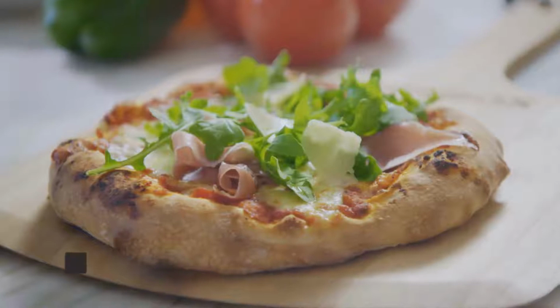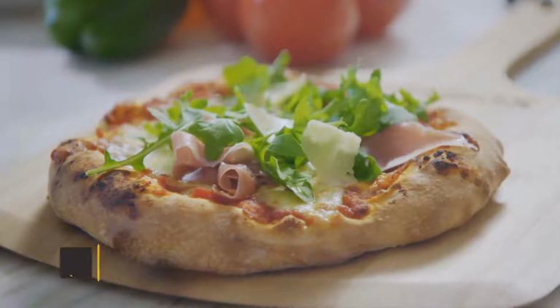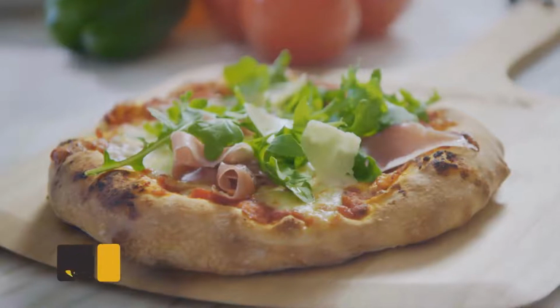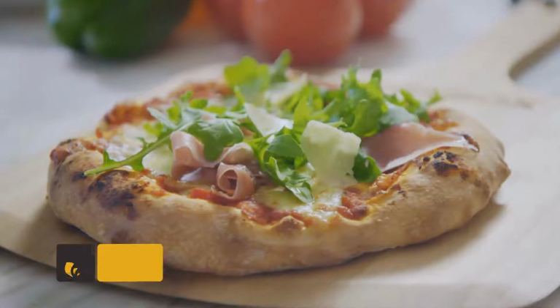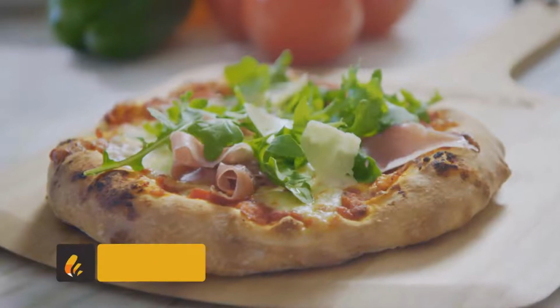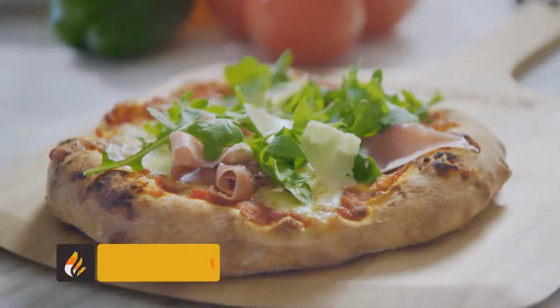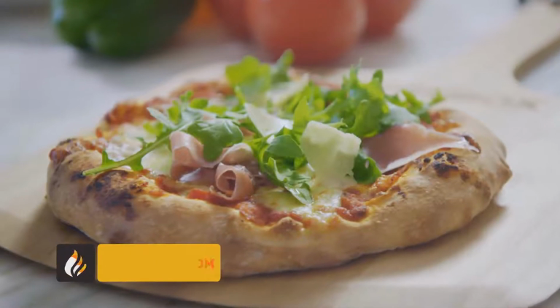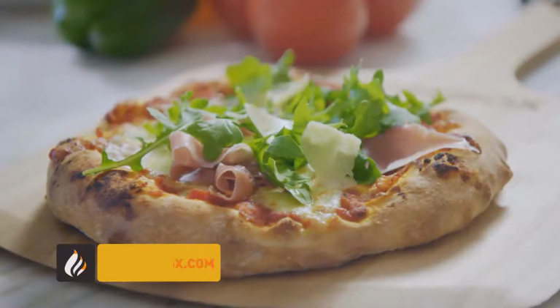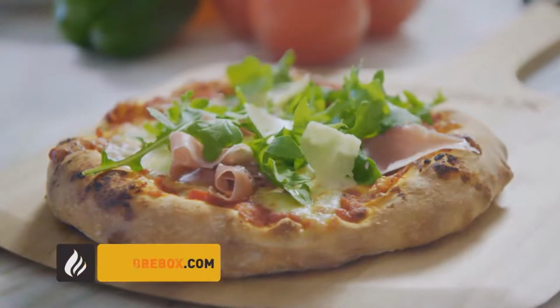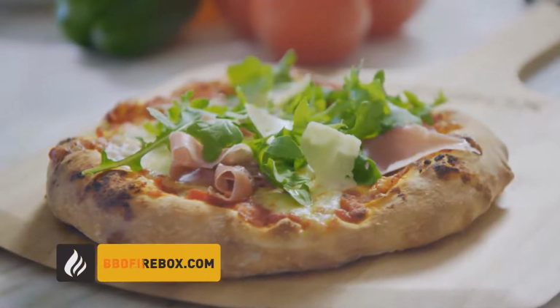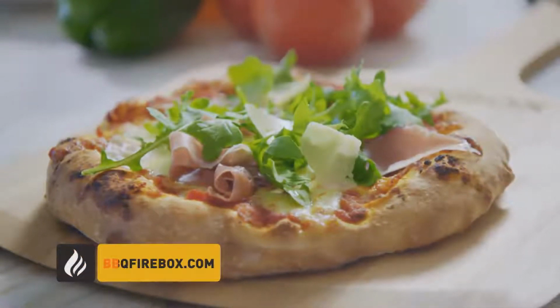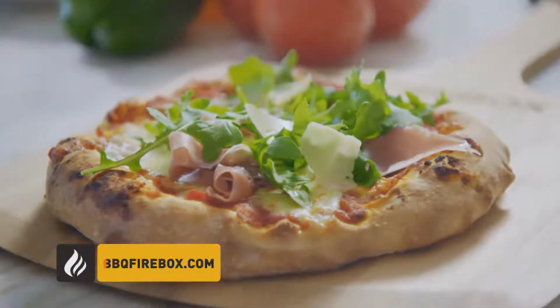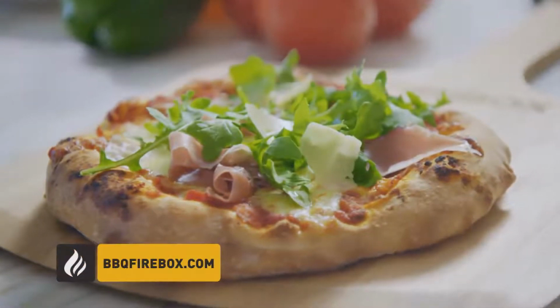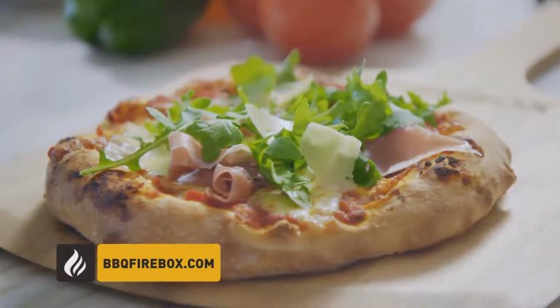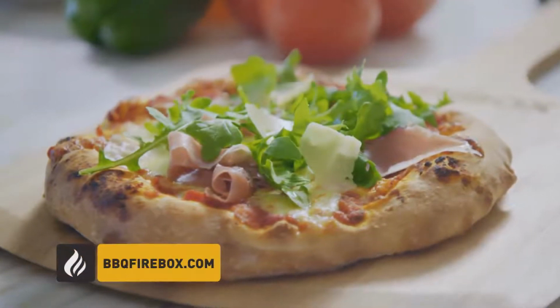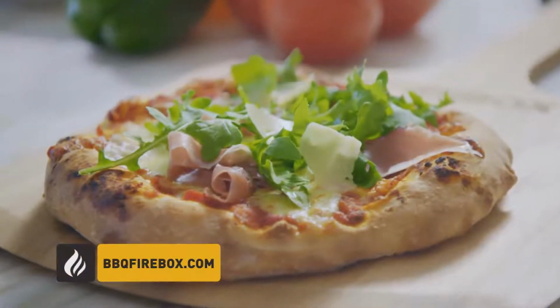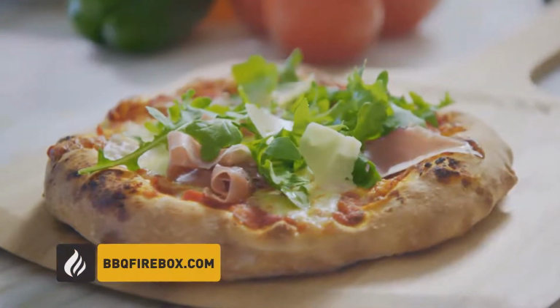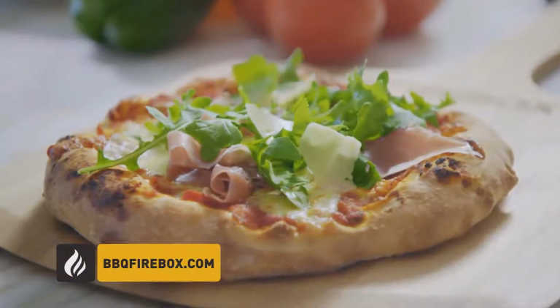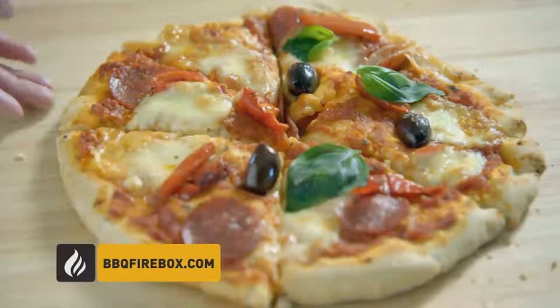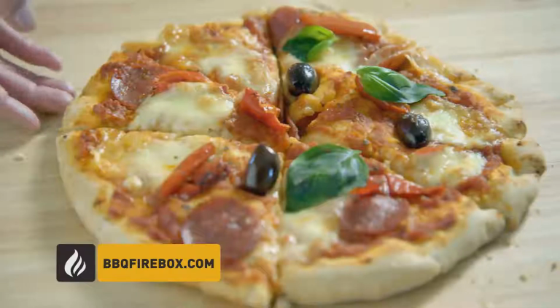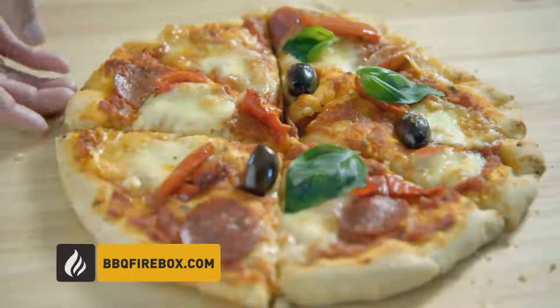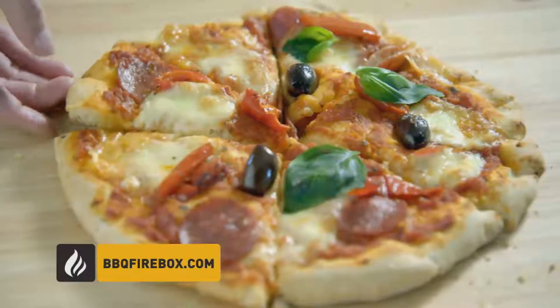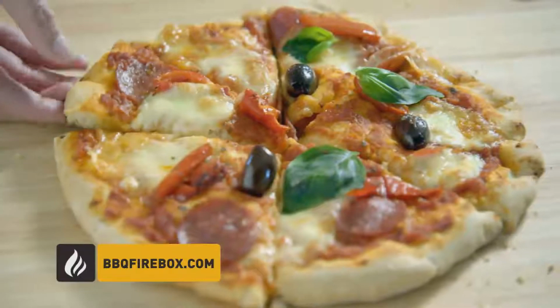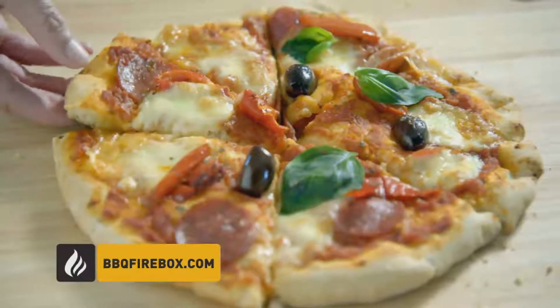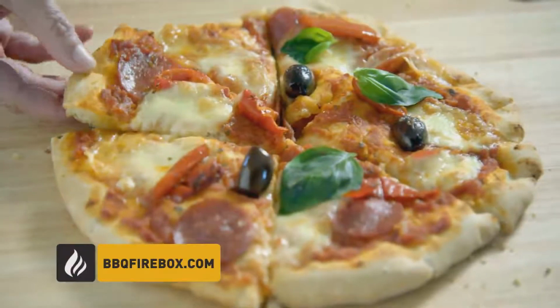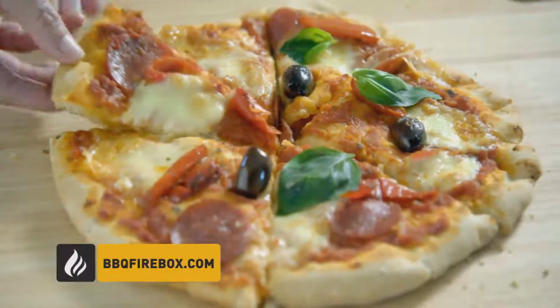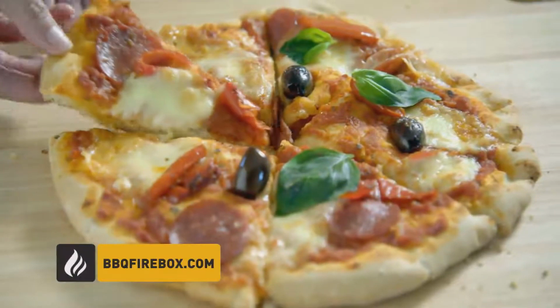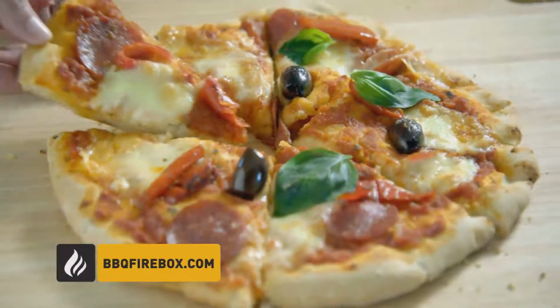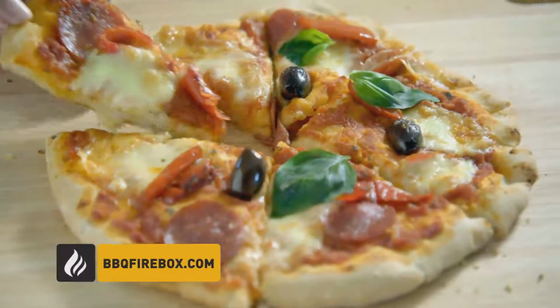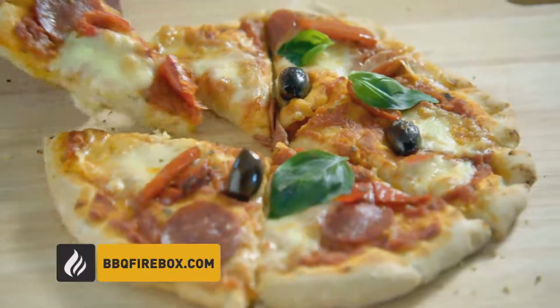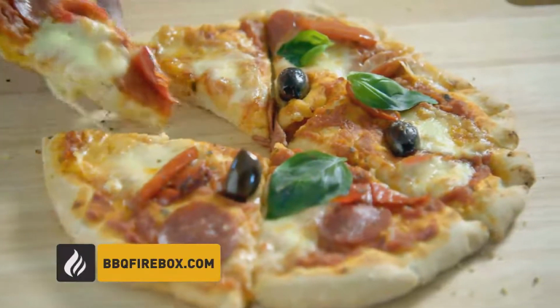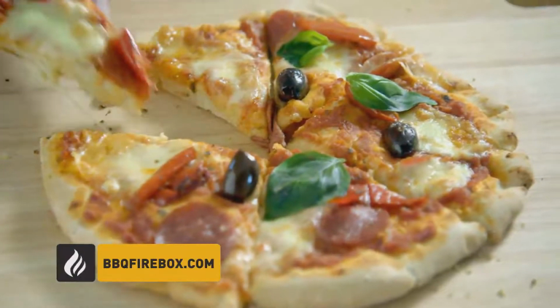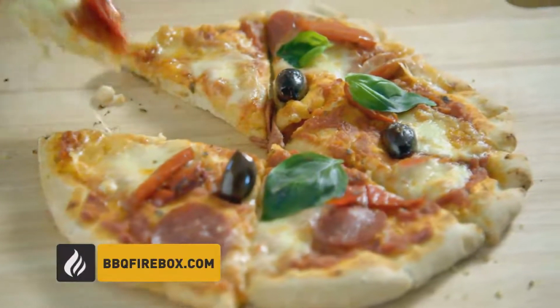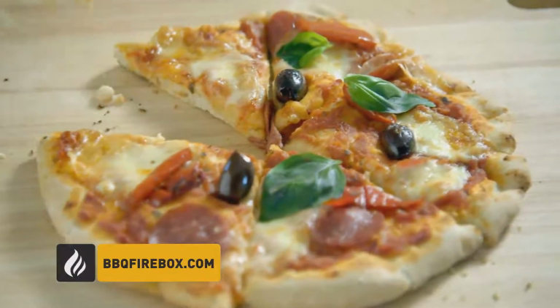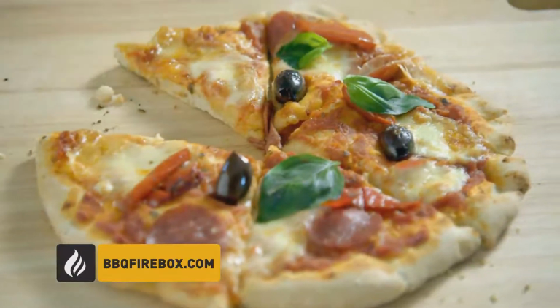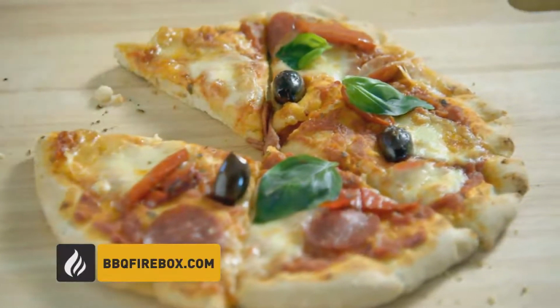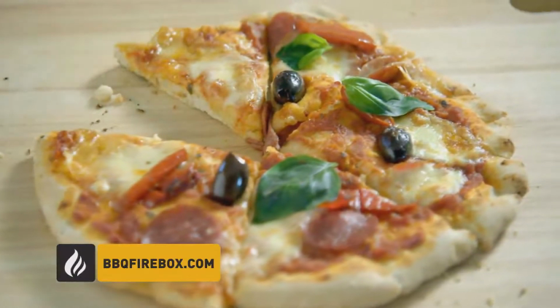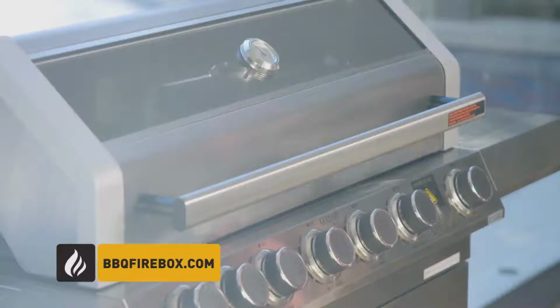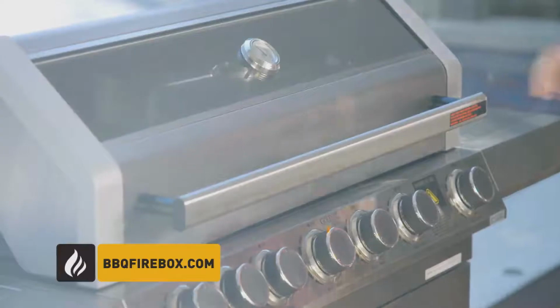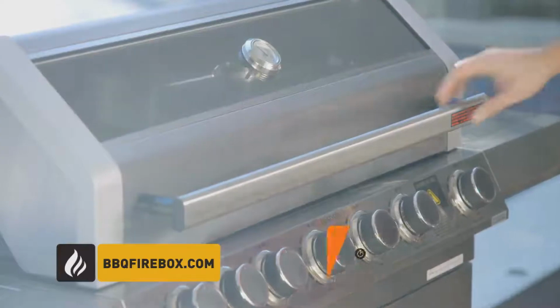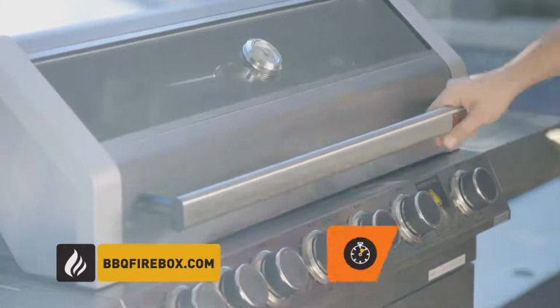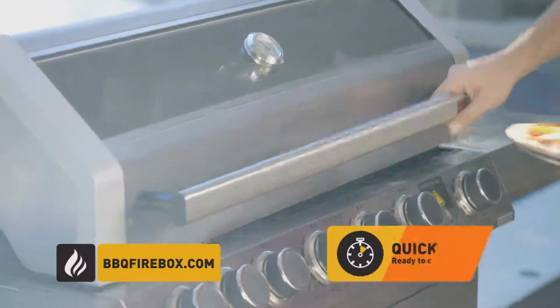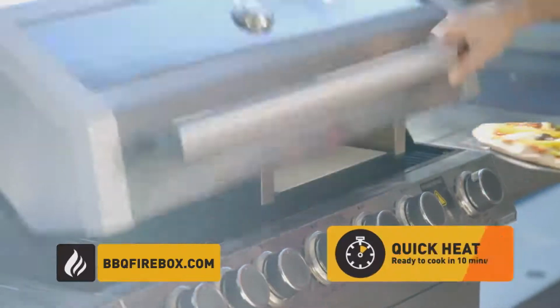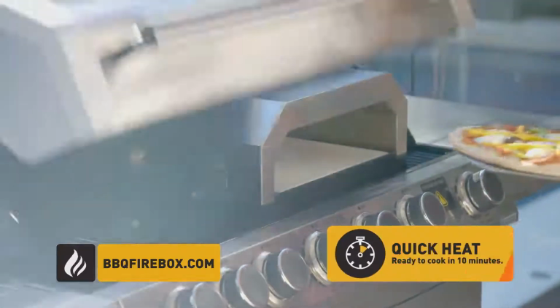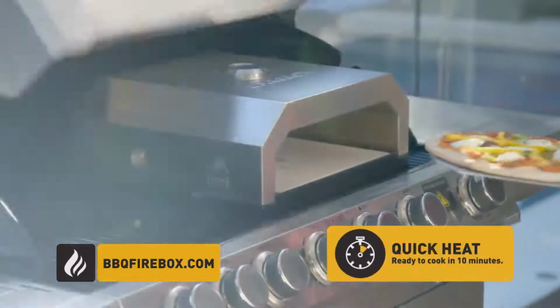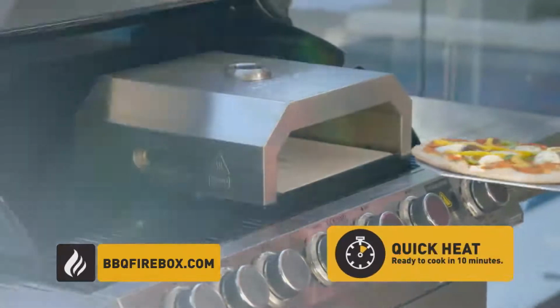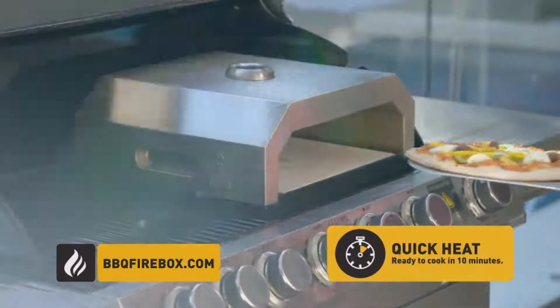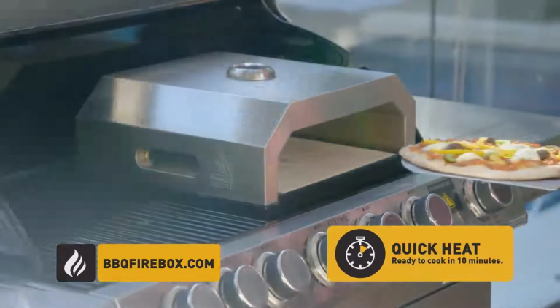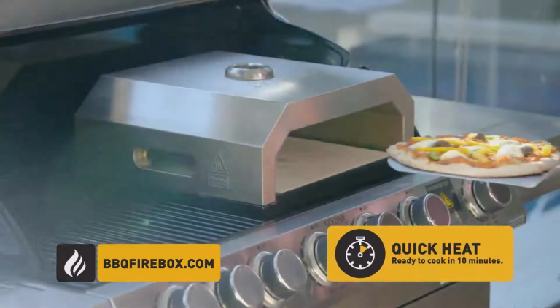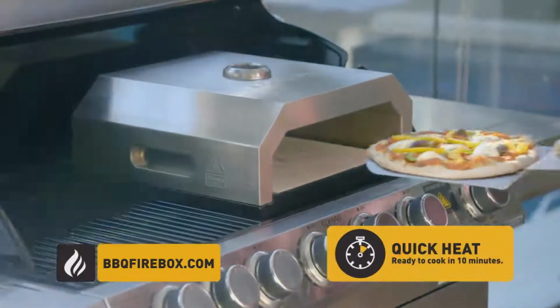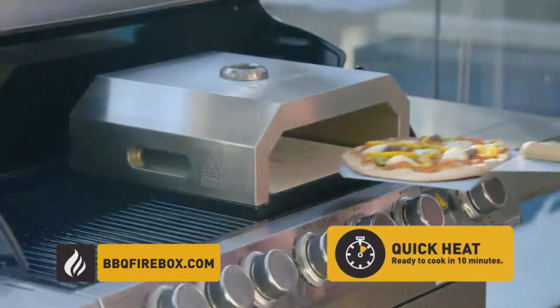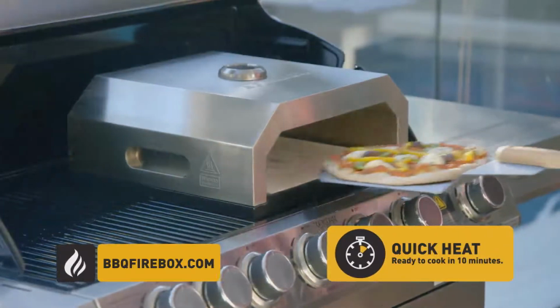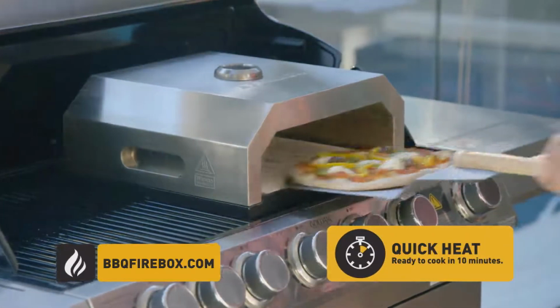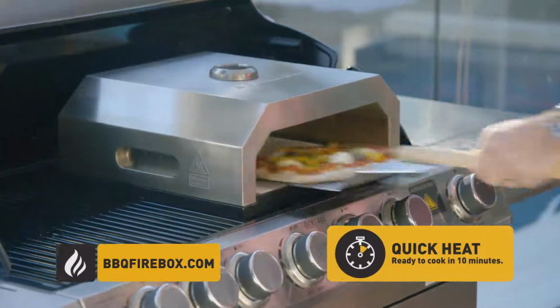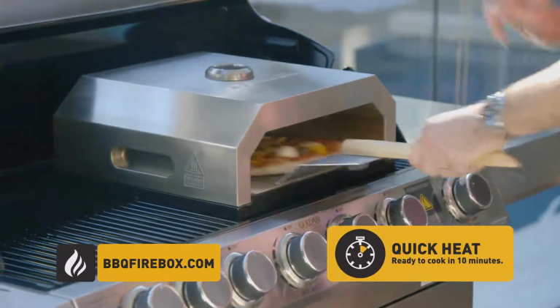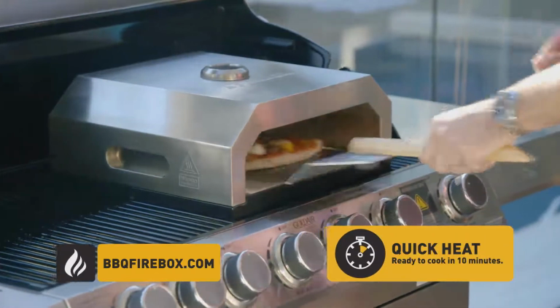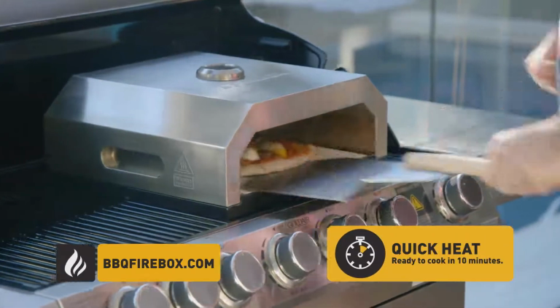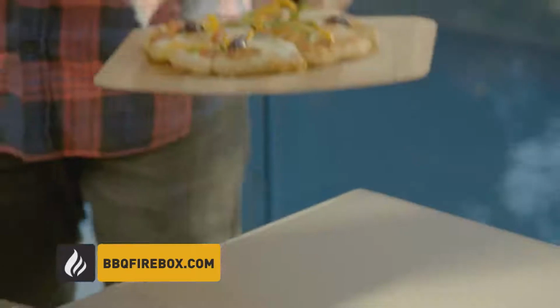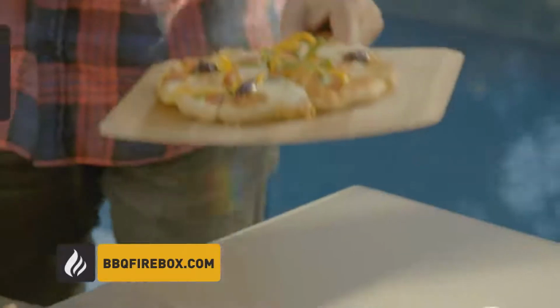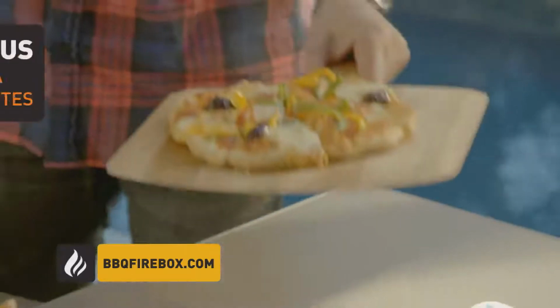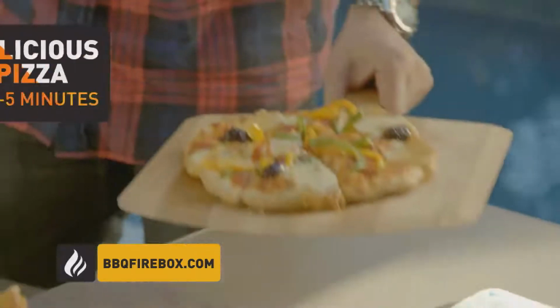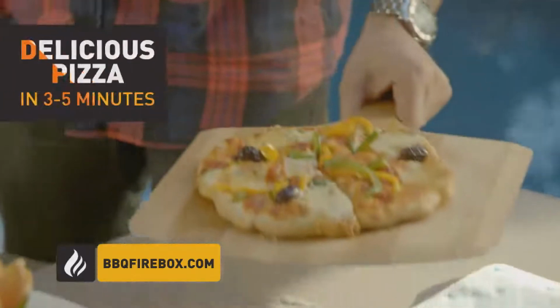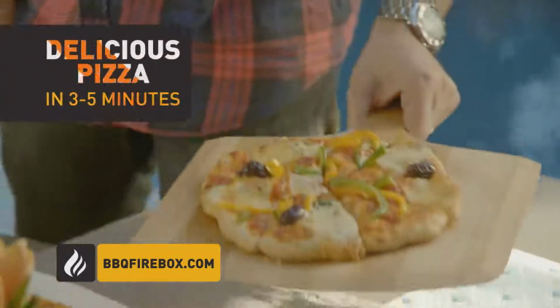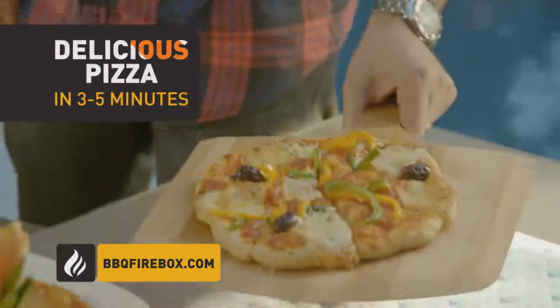Do you love pizza? Want to know the secret to fresh gourmet quality pizza at home in minutes? With Firebox, fresh gourmet quality pizza is deliciously simple.